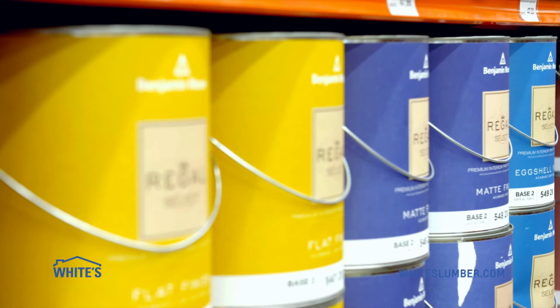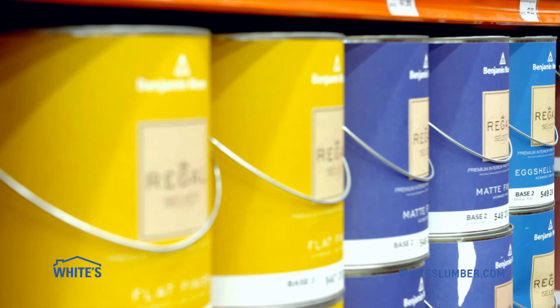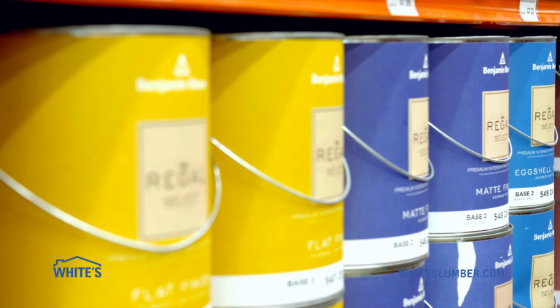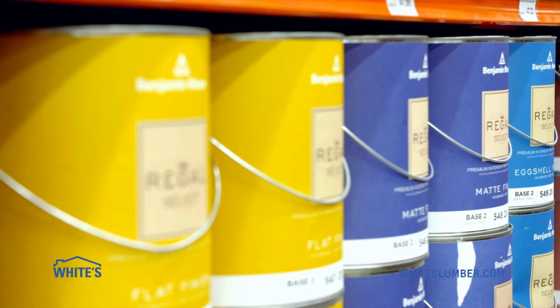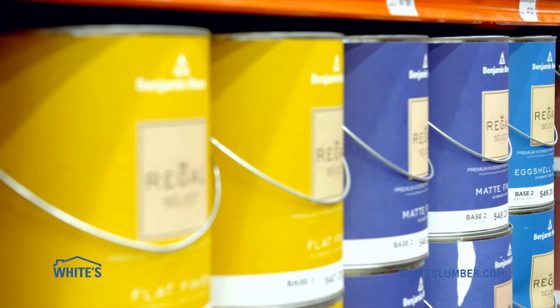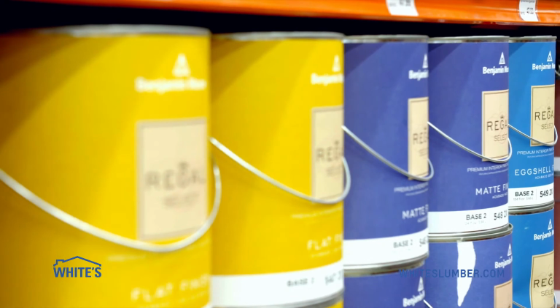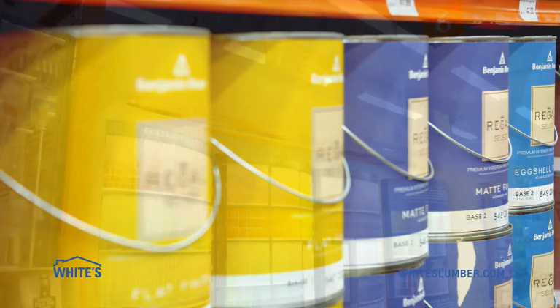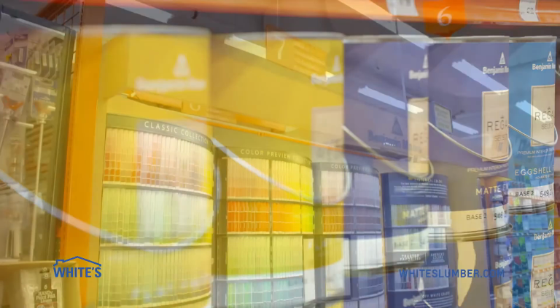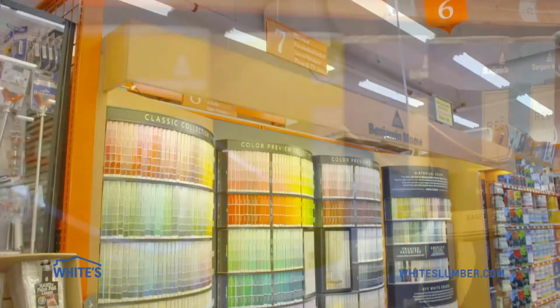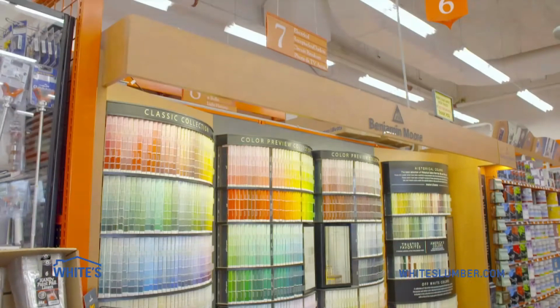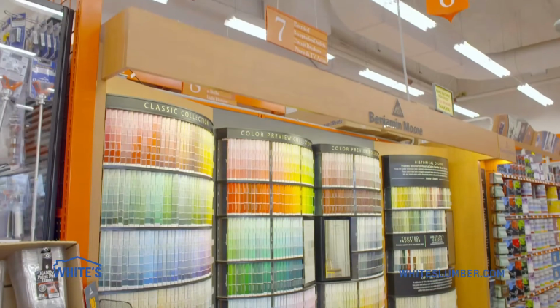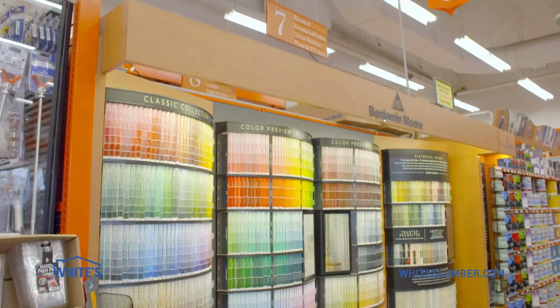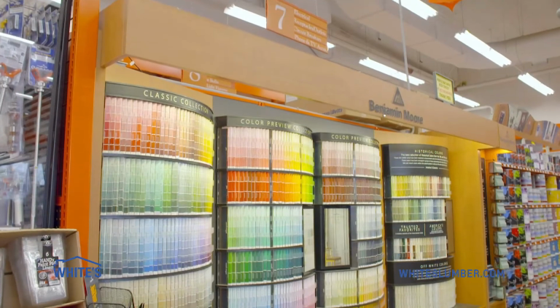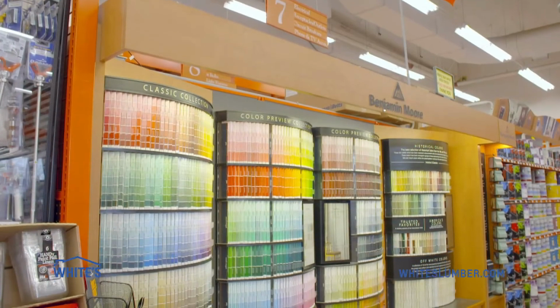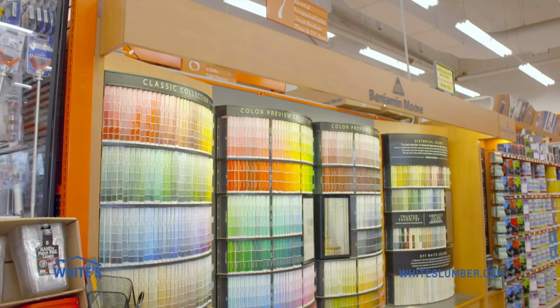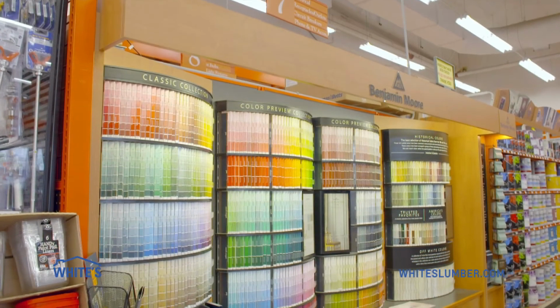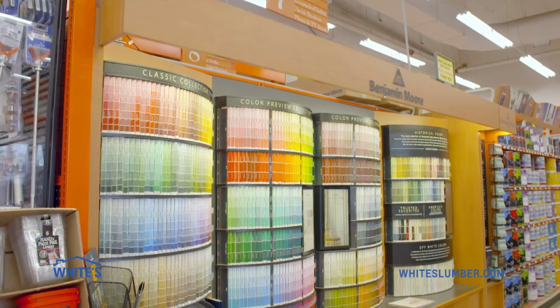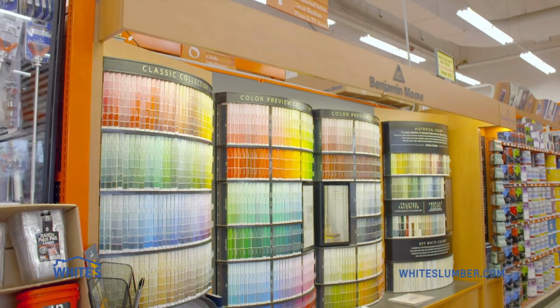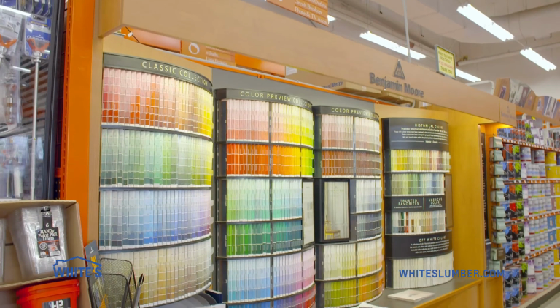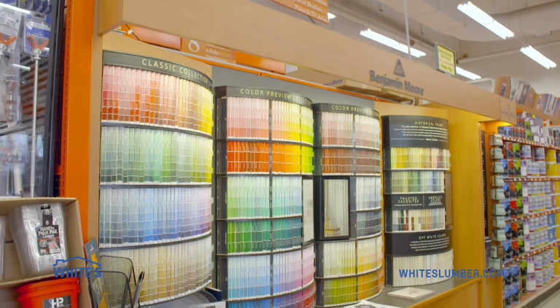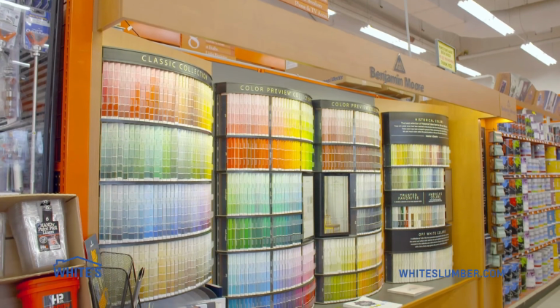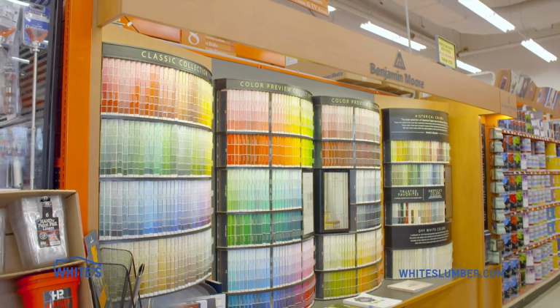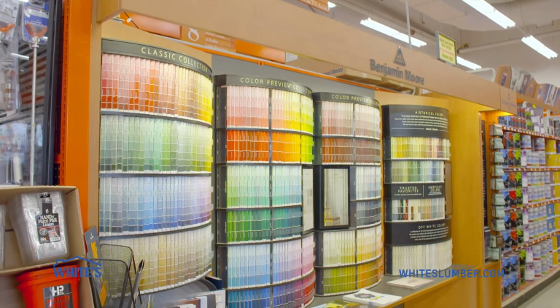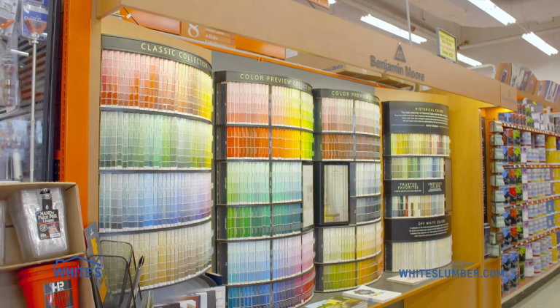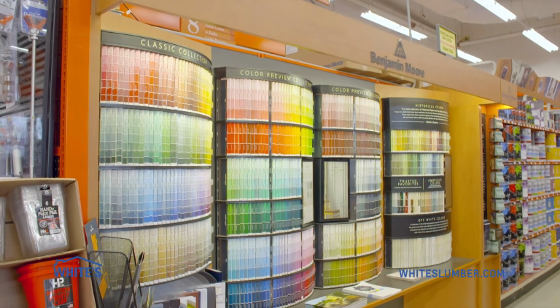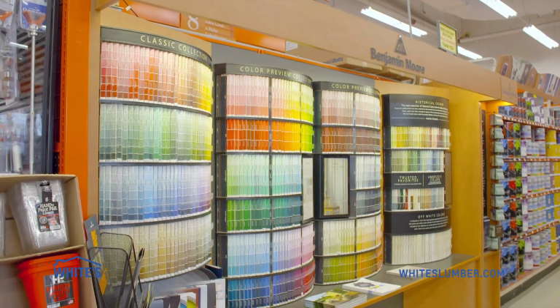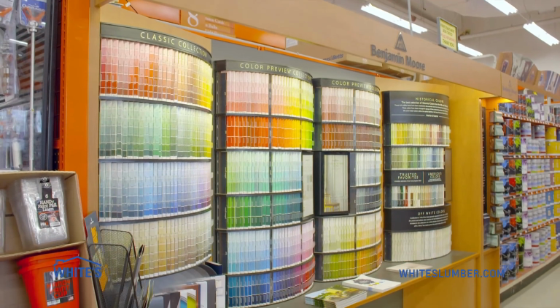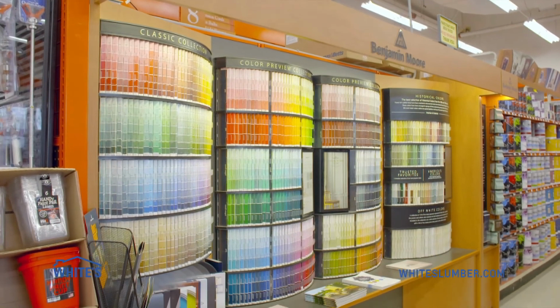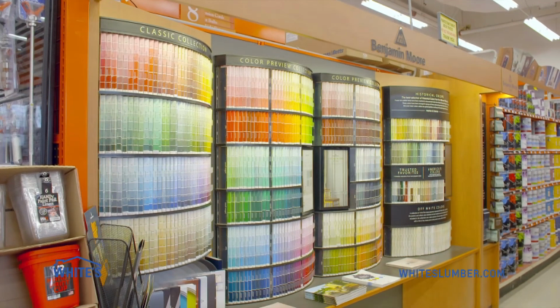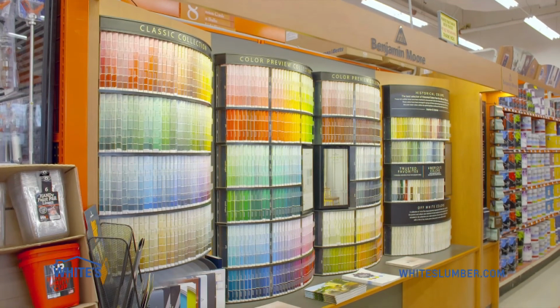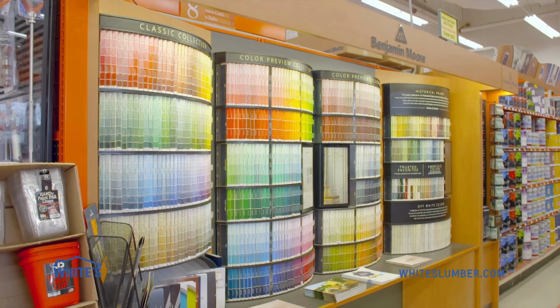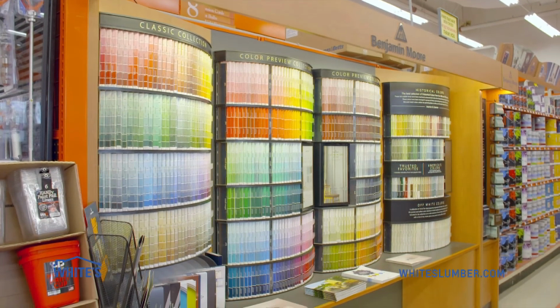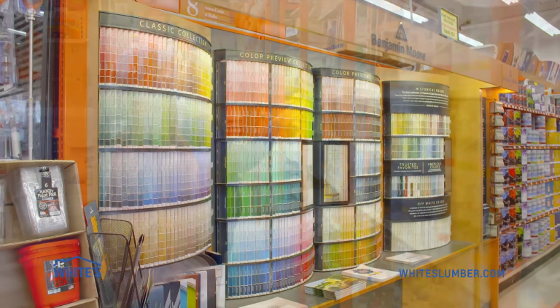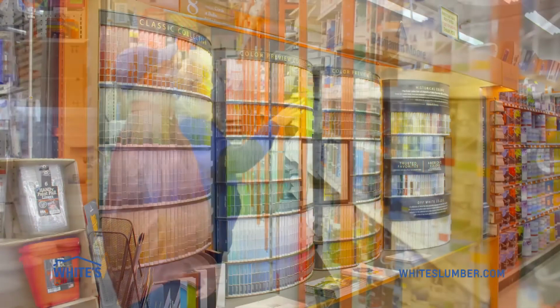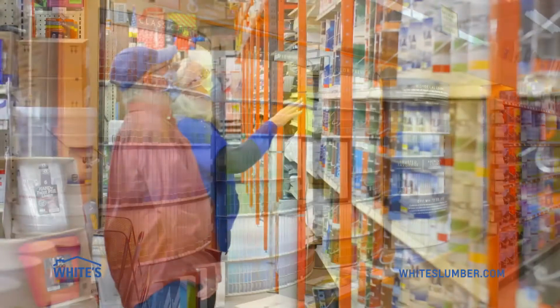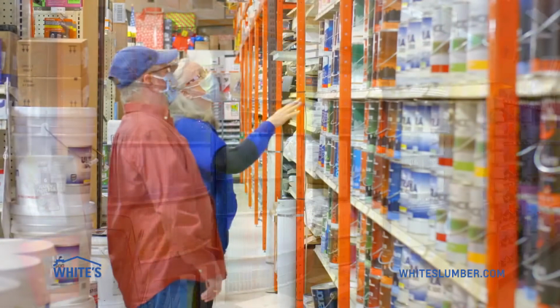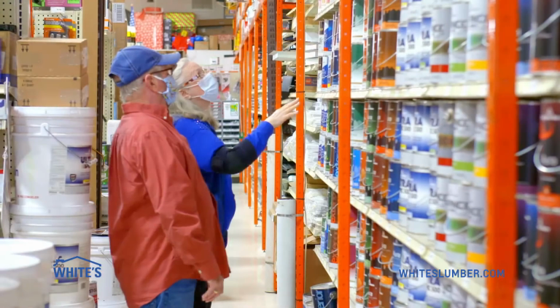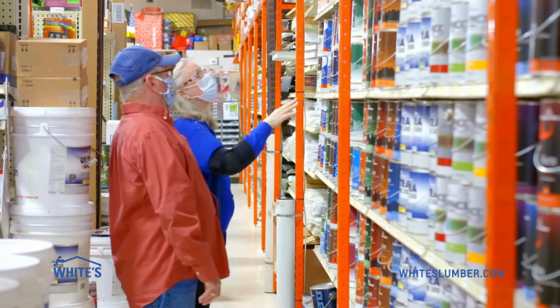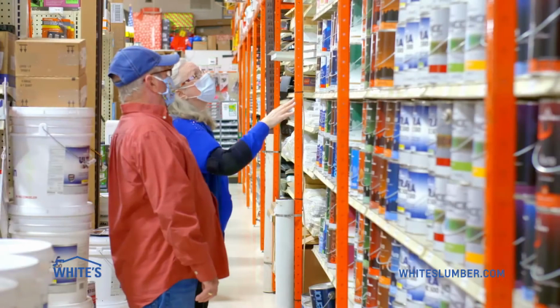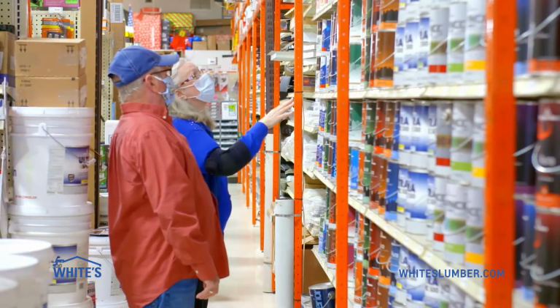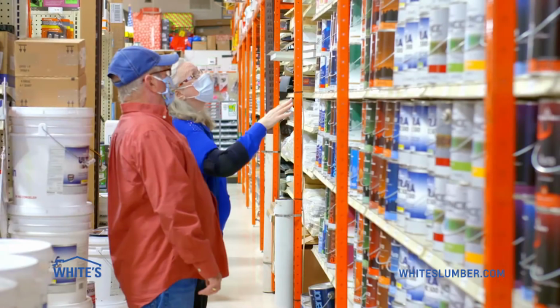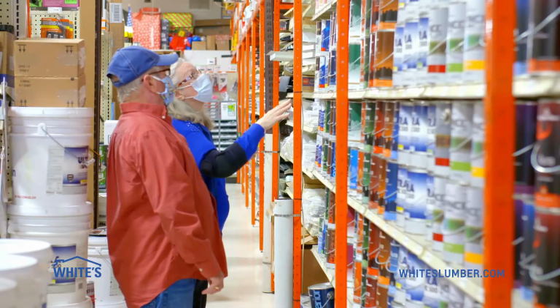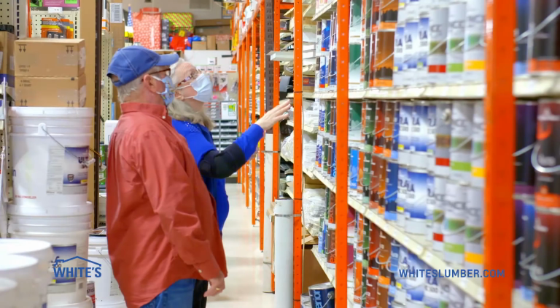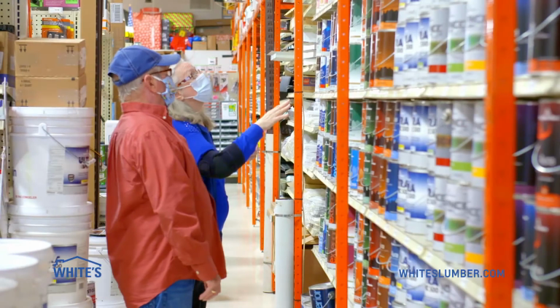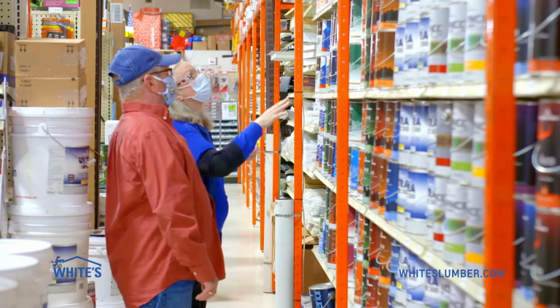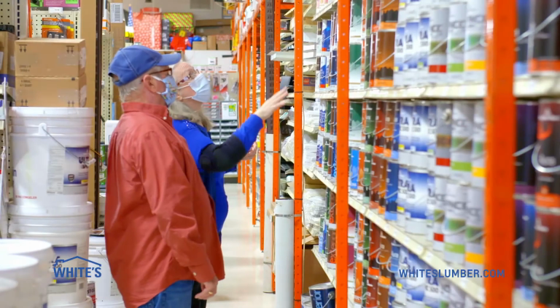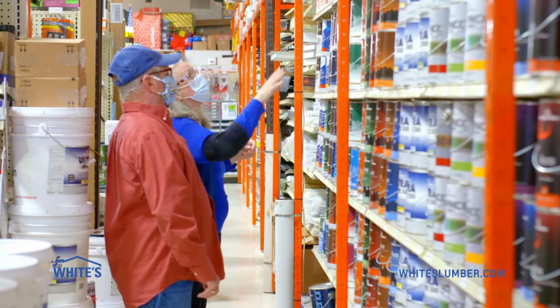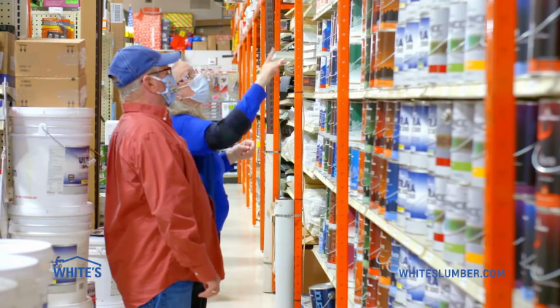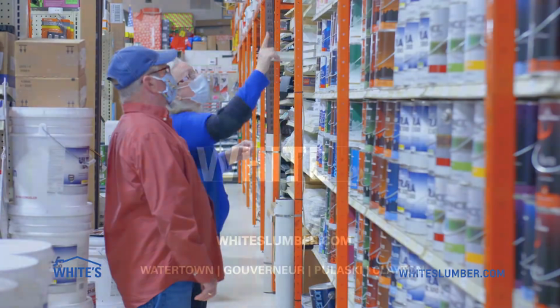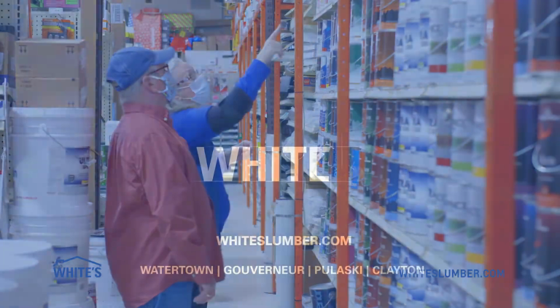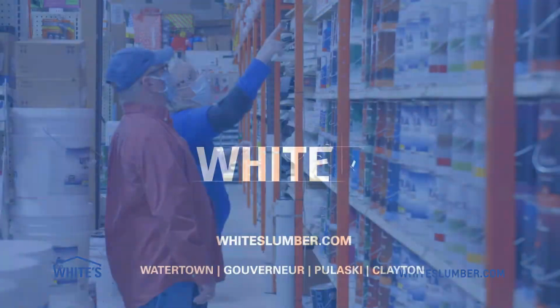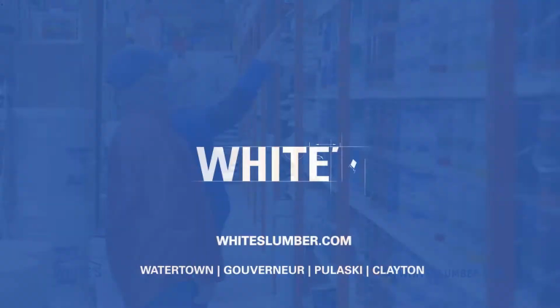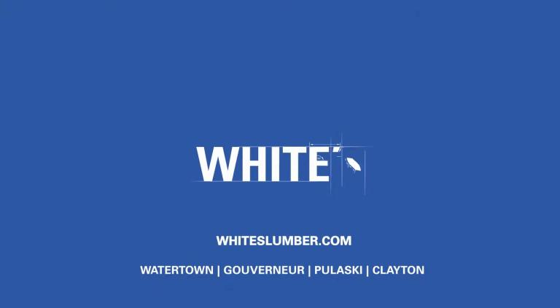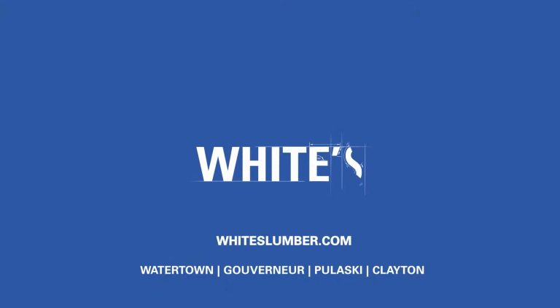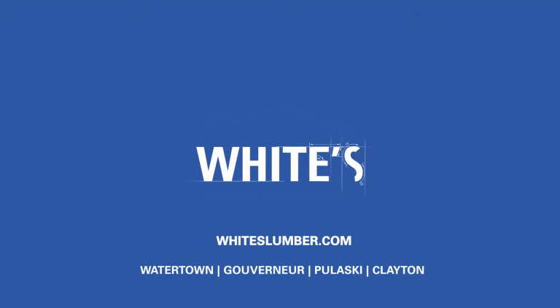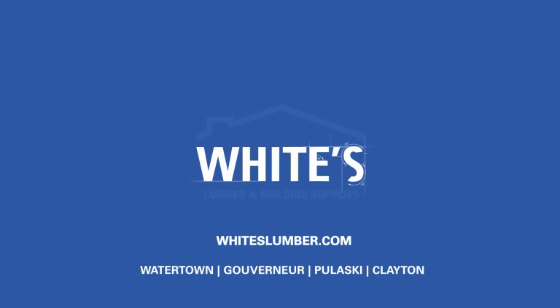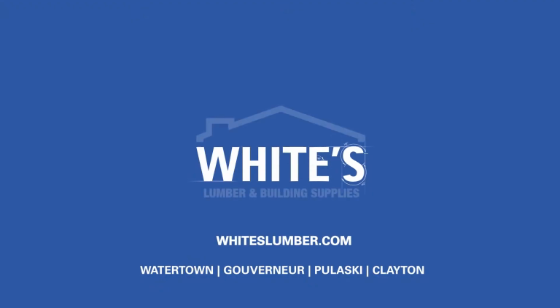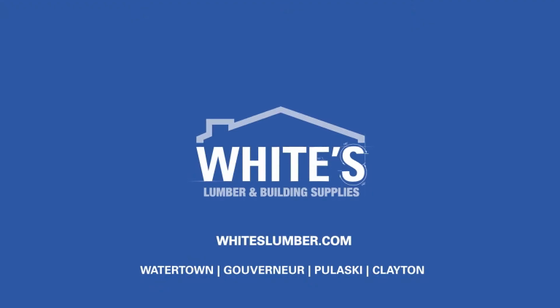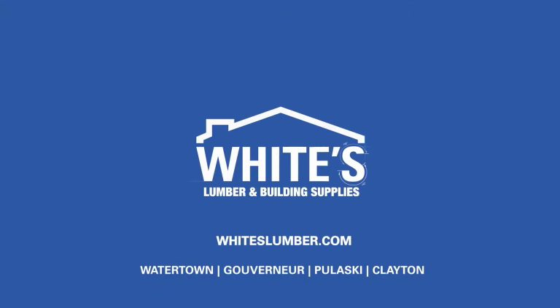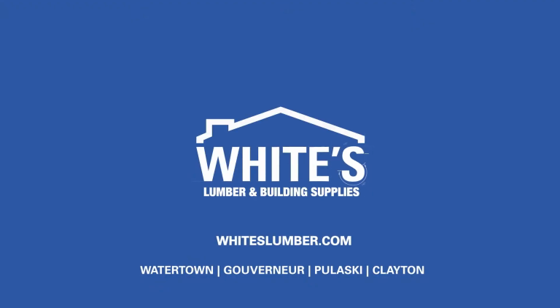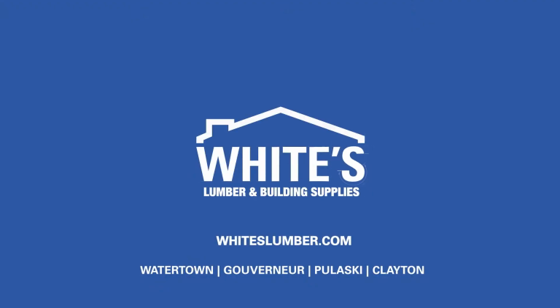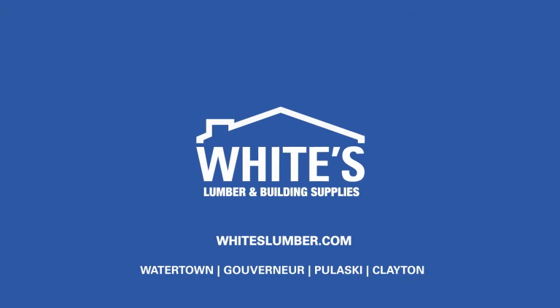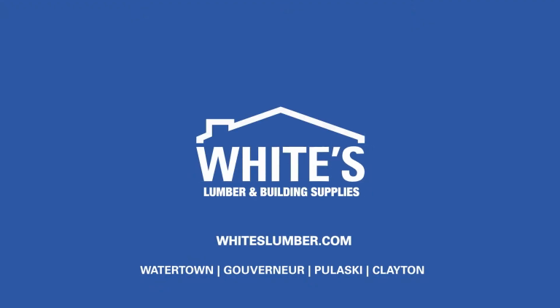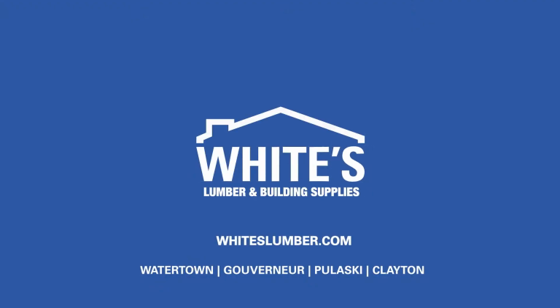We know you're ready to add some color to your life, so stop into any White's Lumber location and let one of our paint experts help you pick out the color you've been dreaming of.